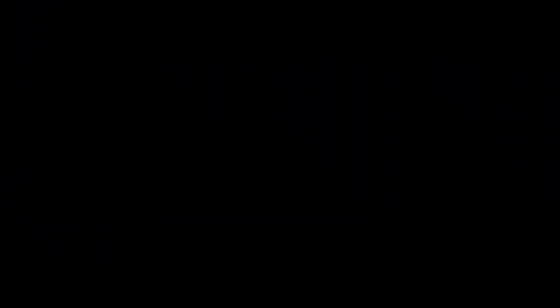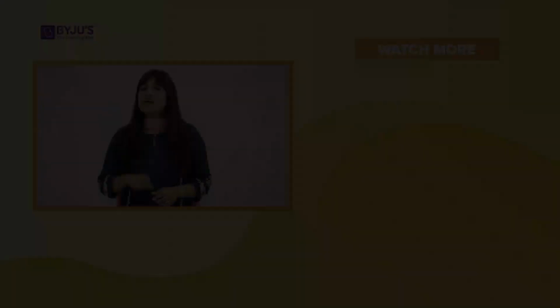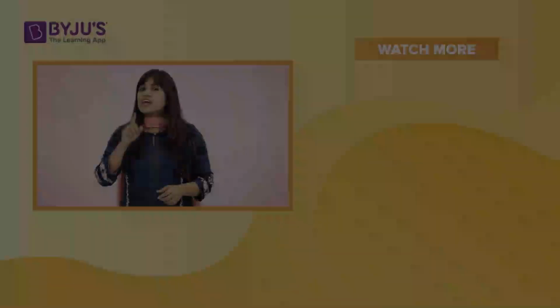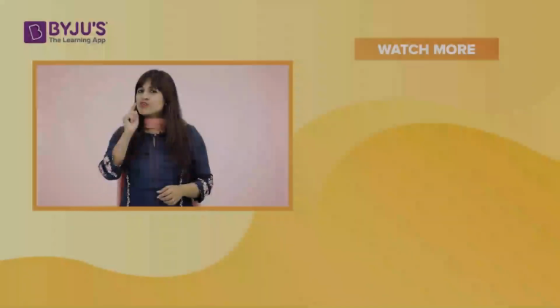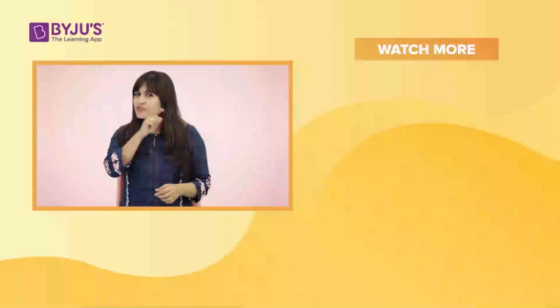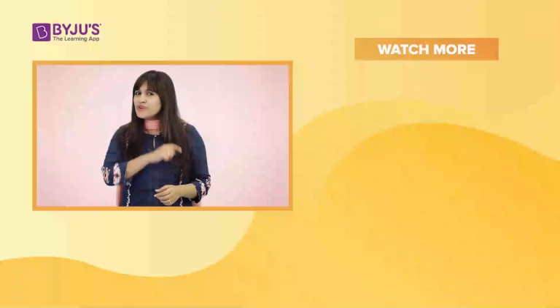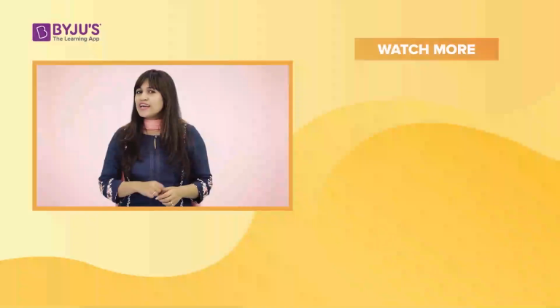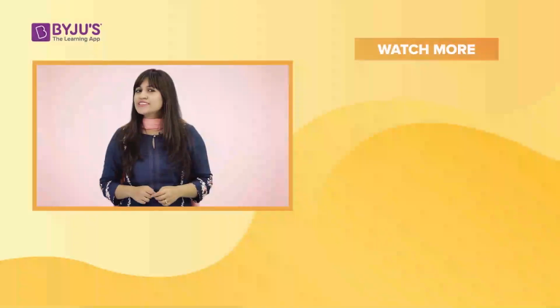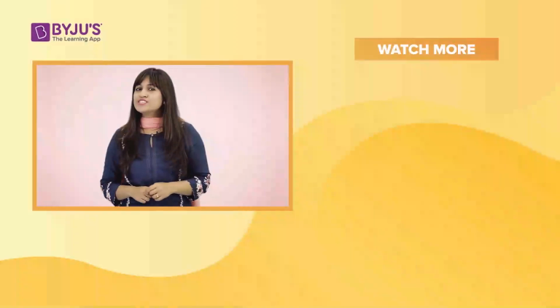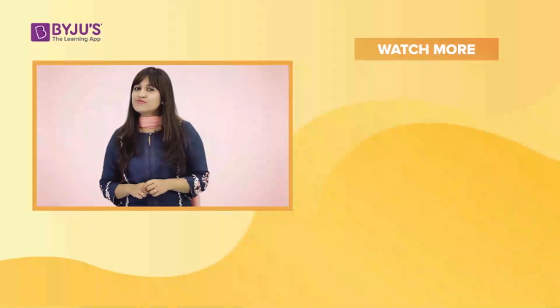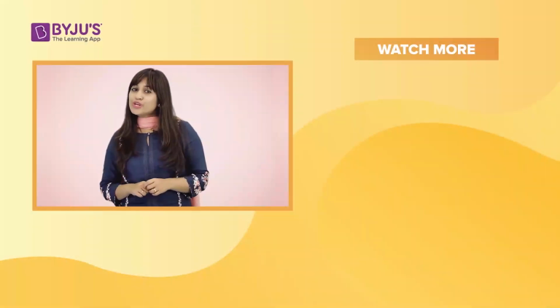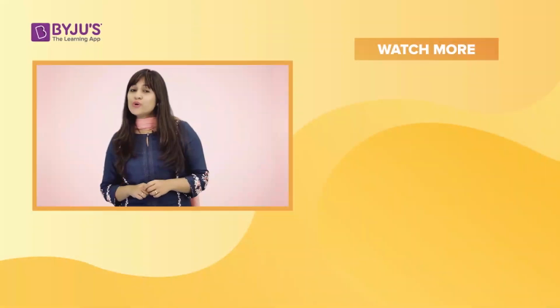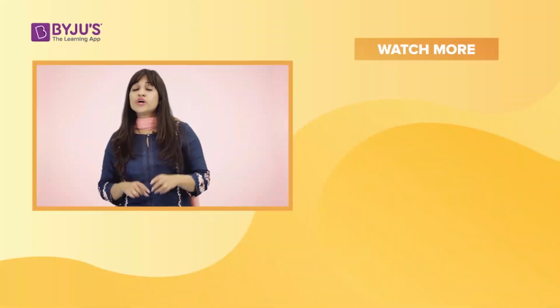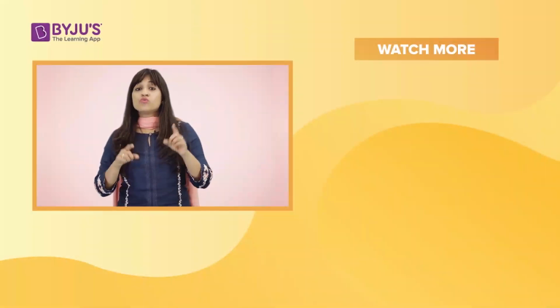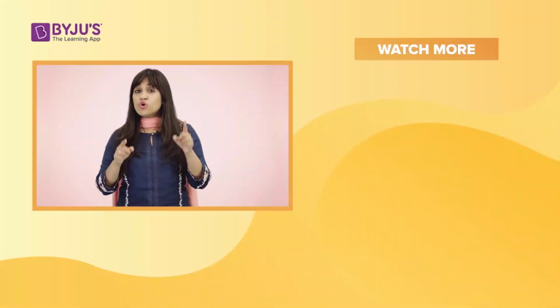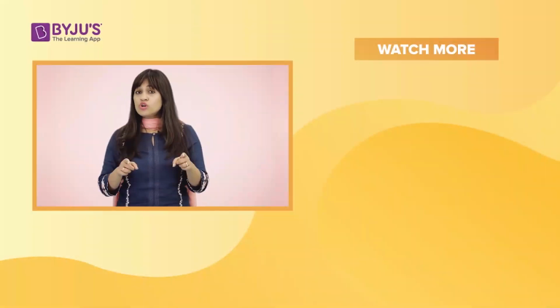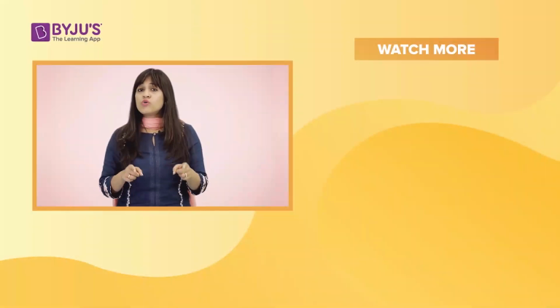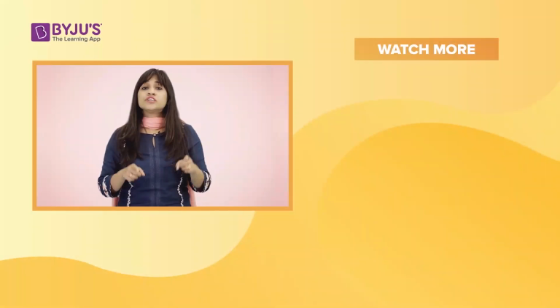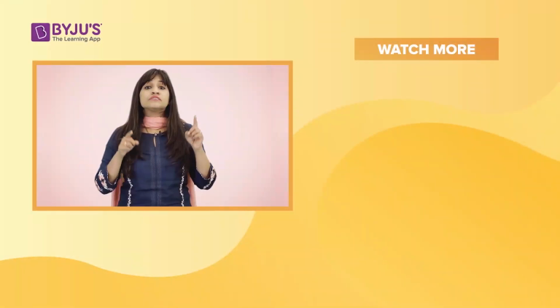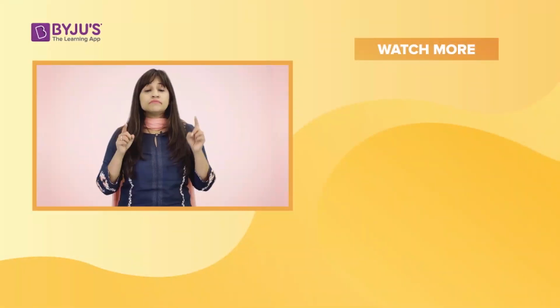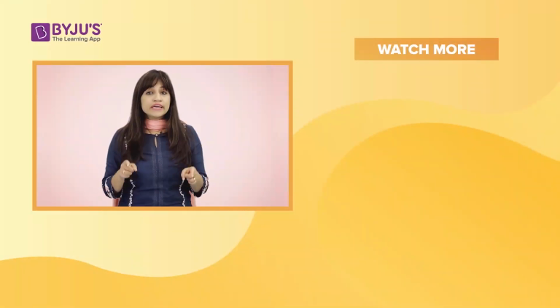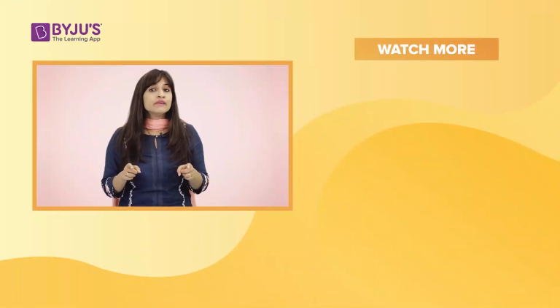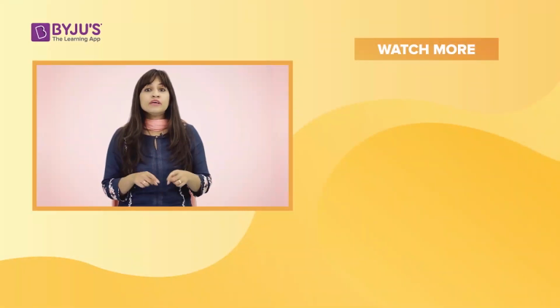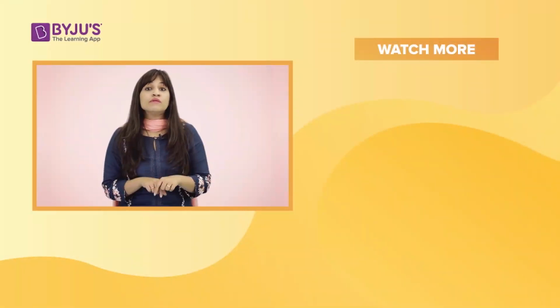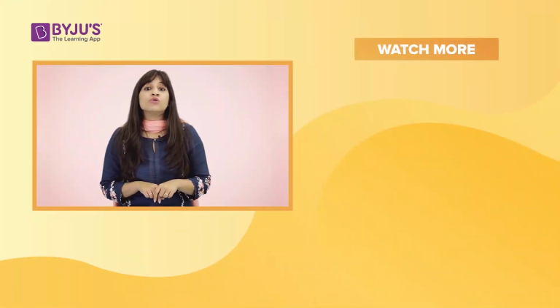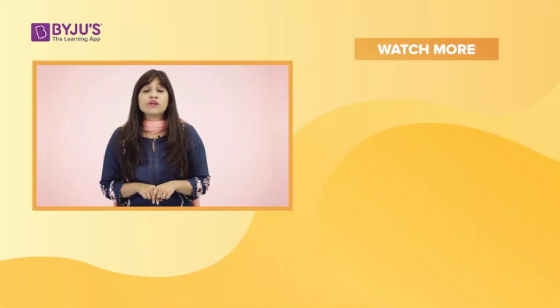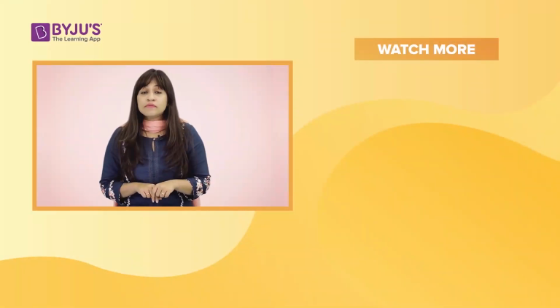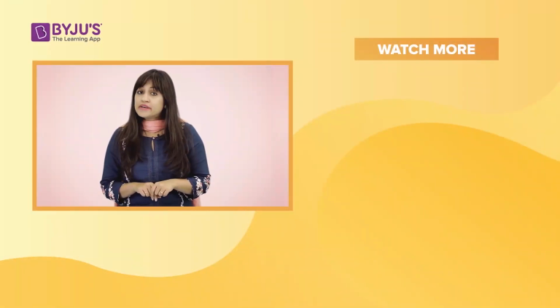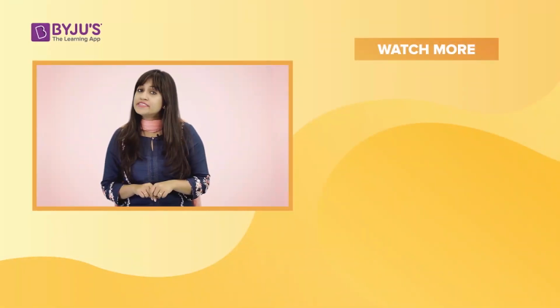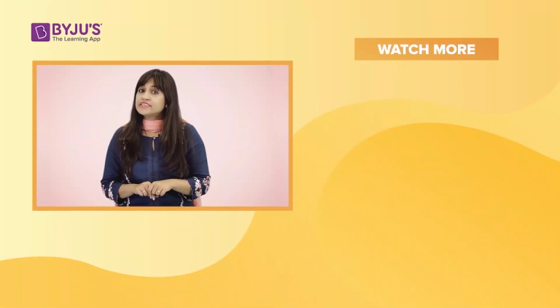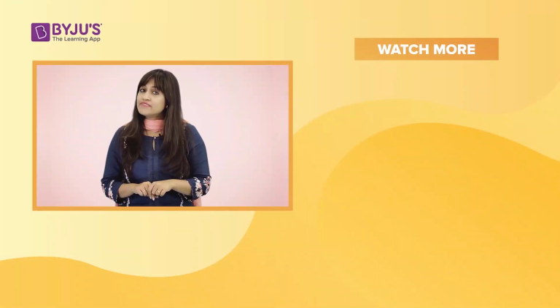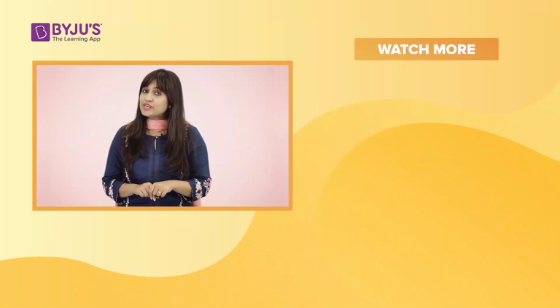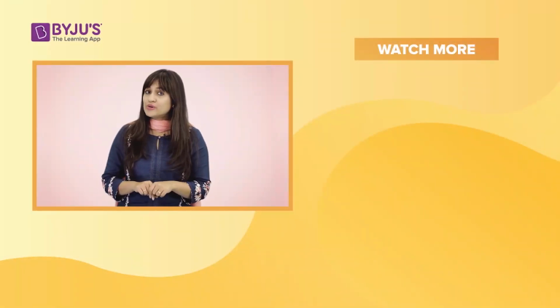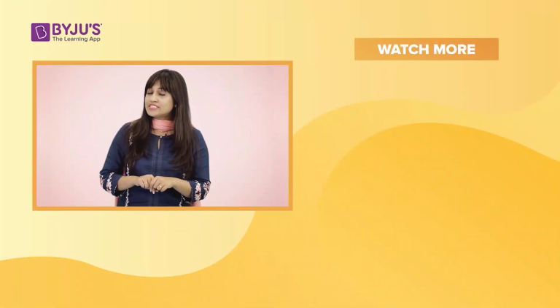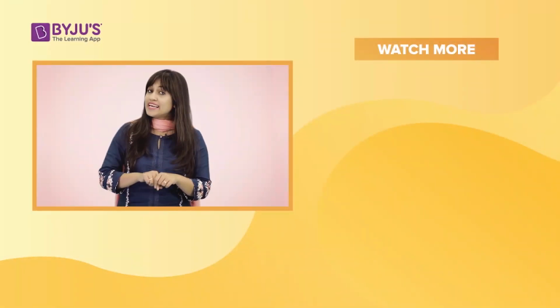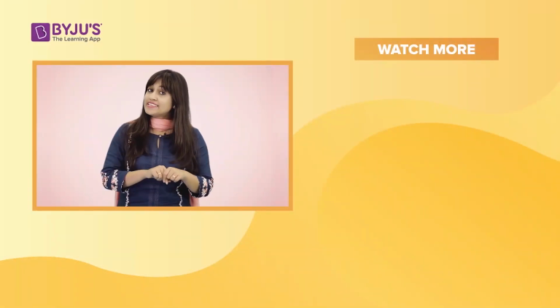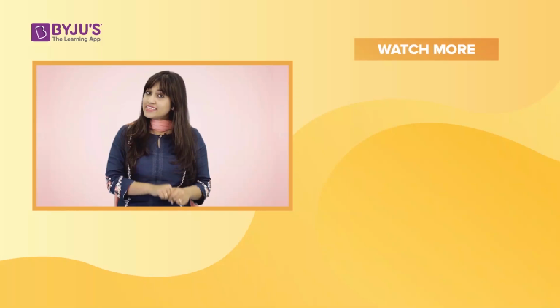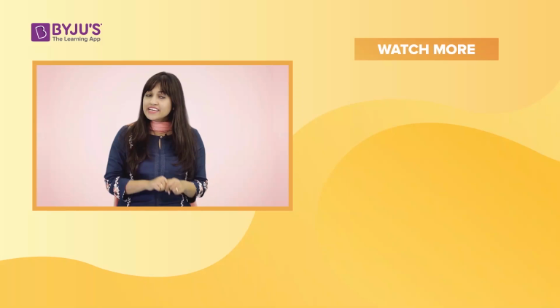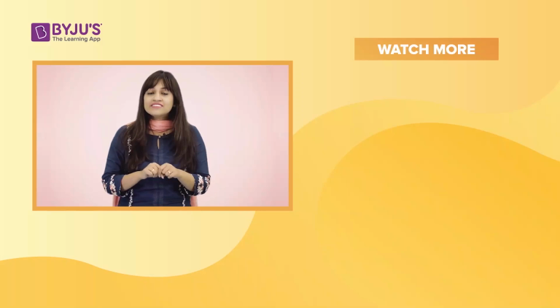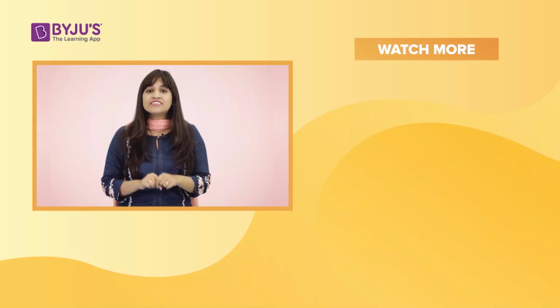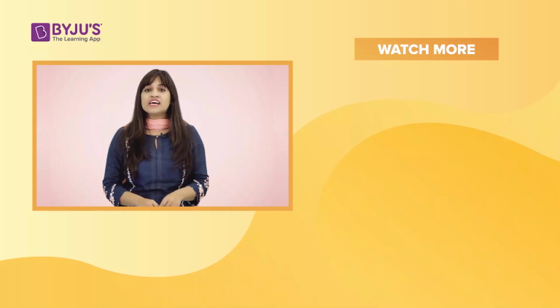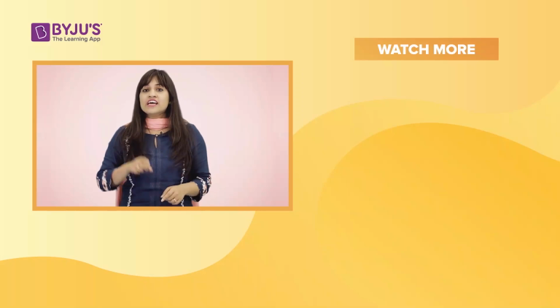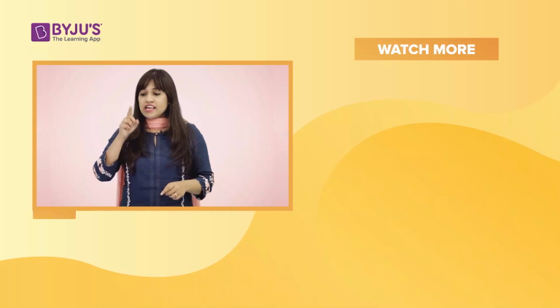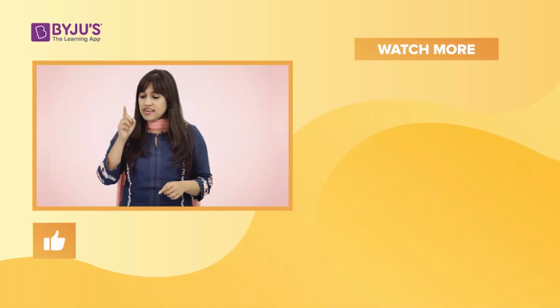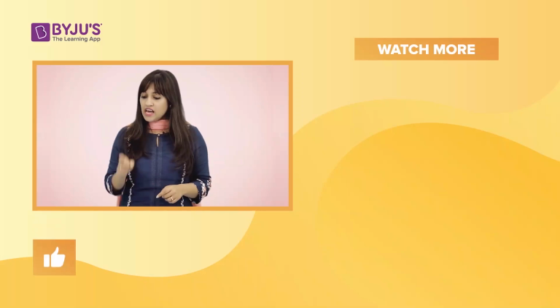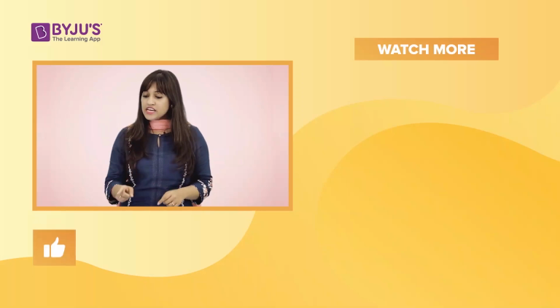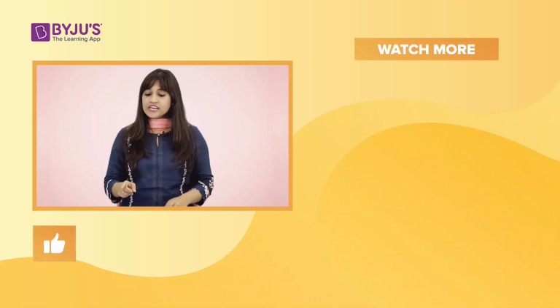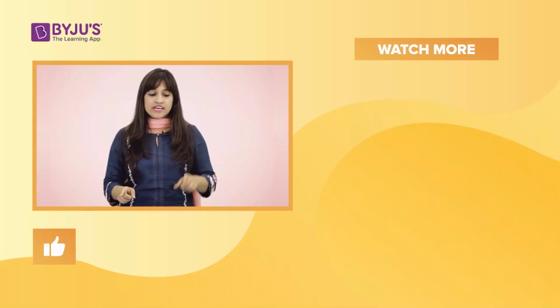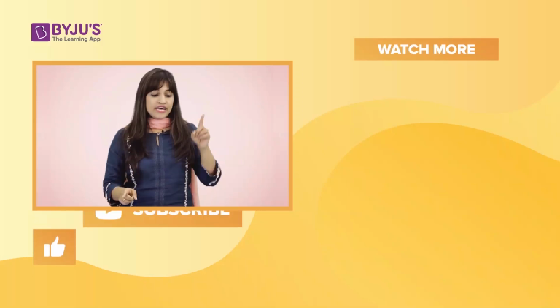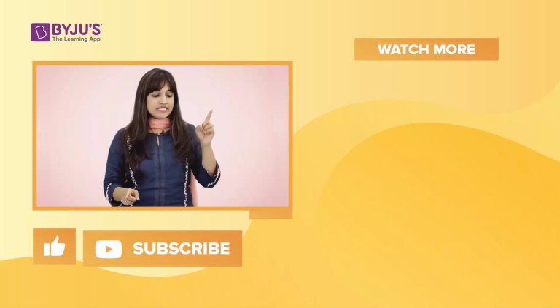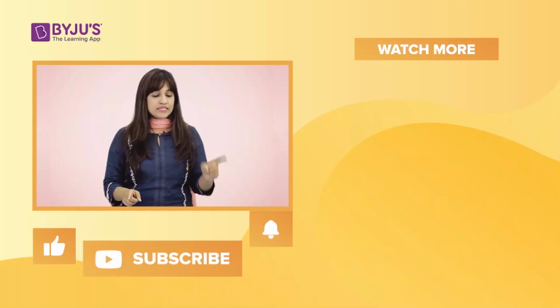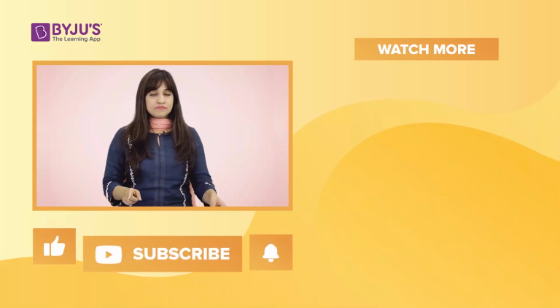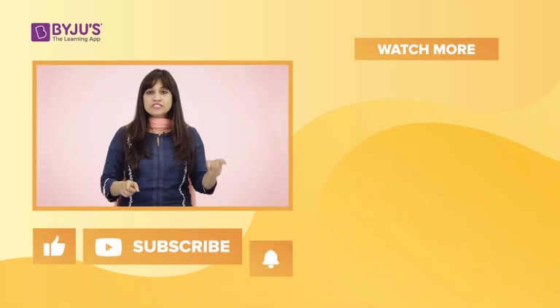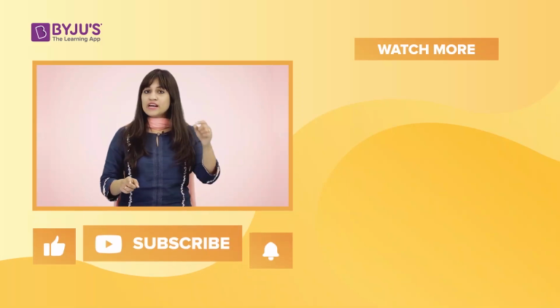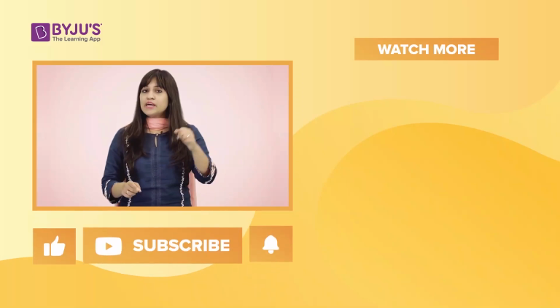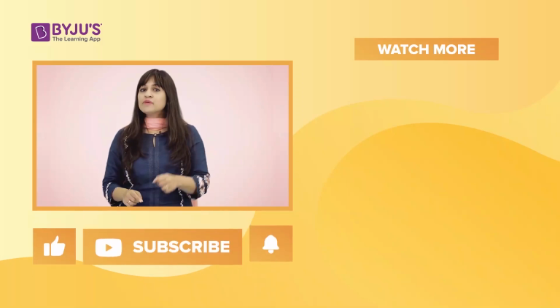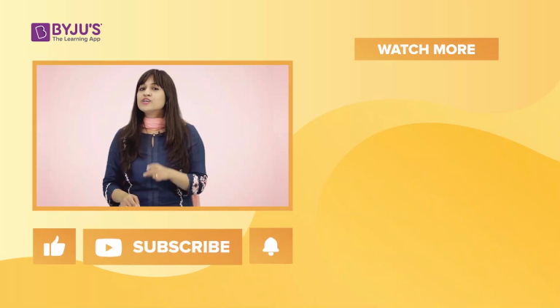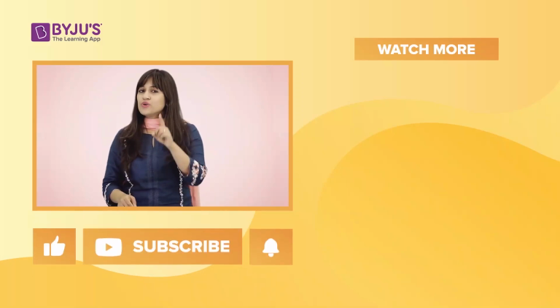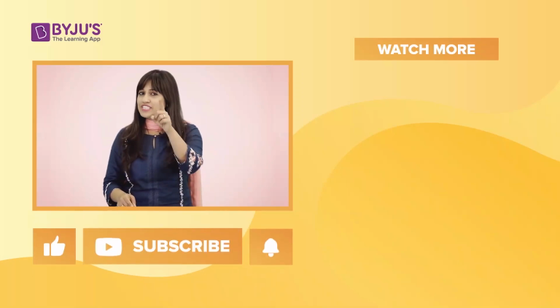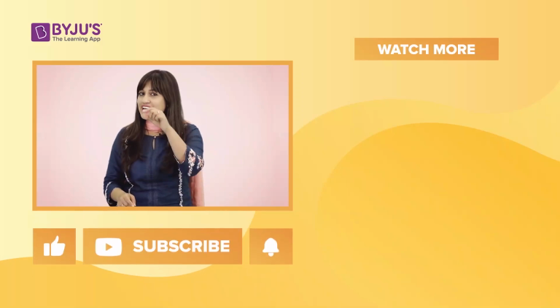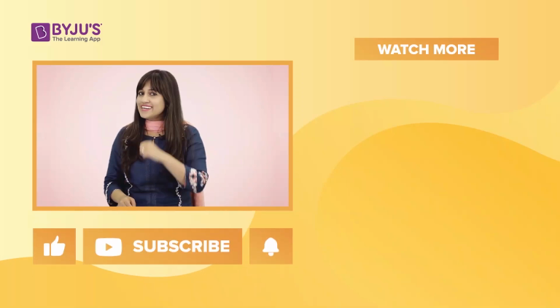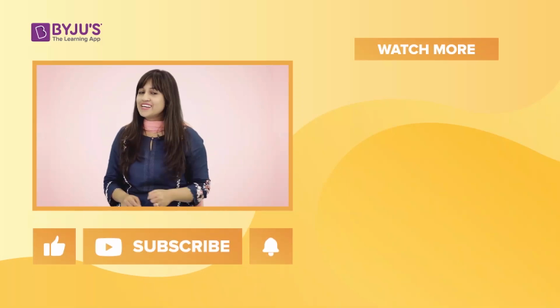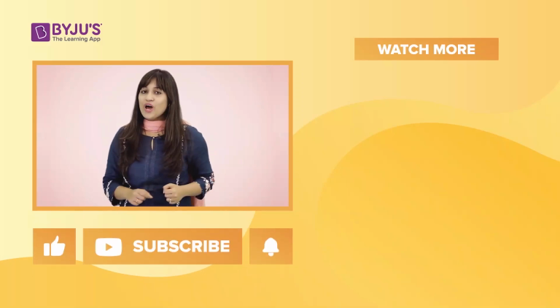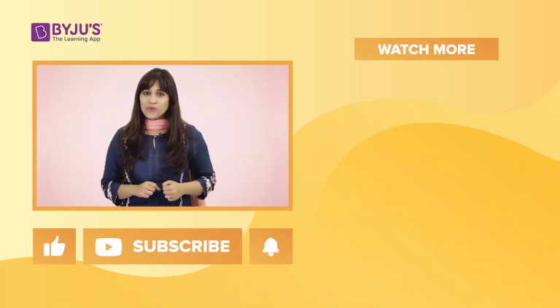If you like this video and want to watch many more amazing videos like these, like and subscribe to our channel now.